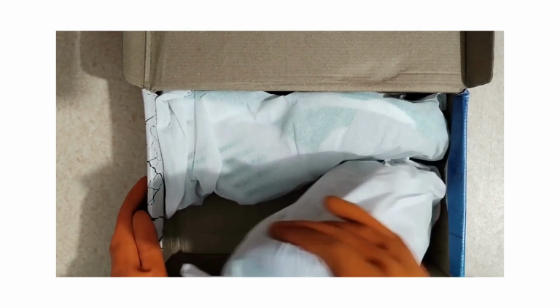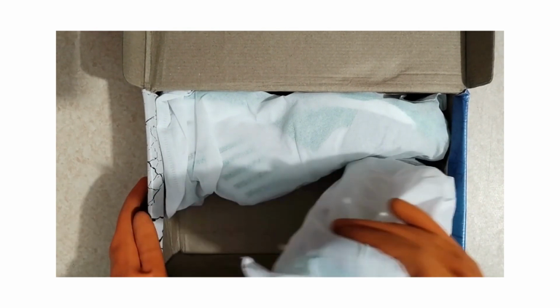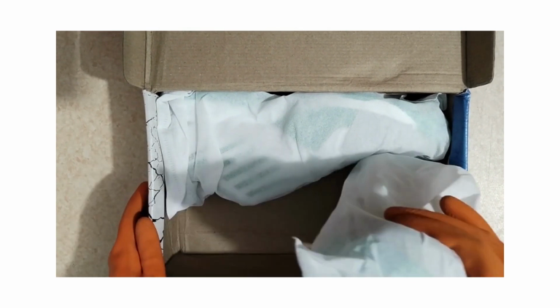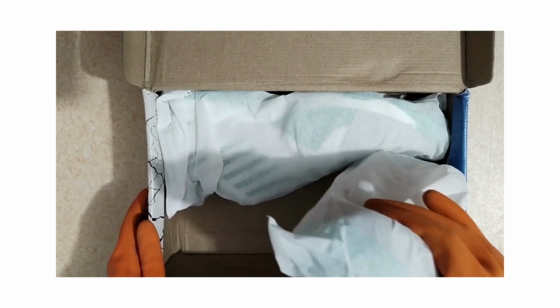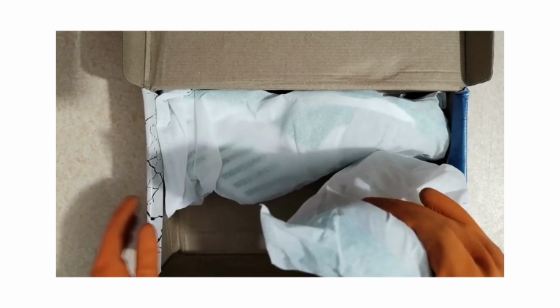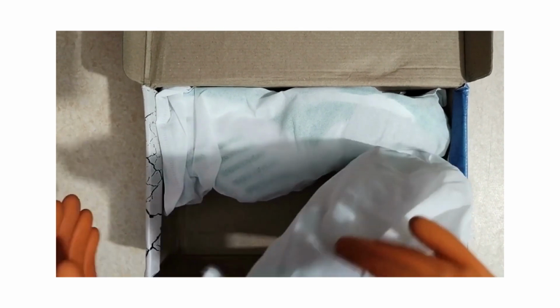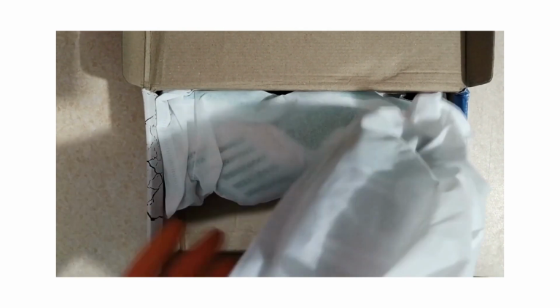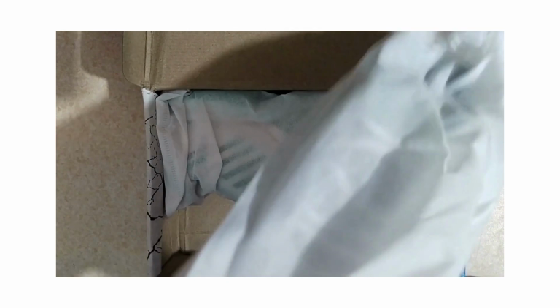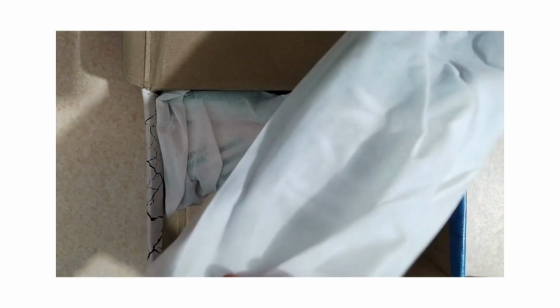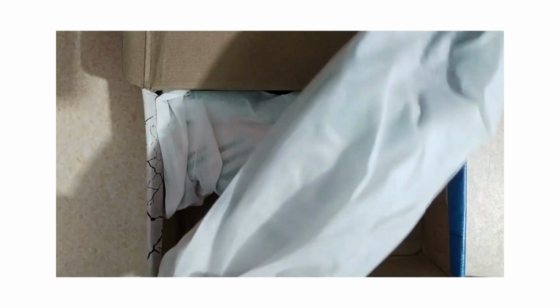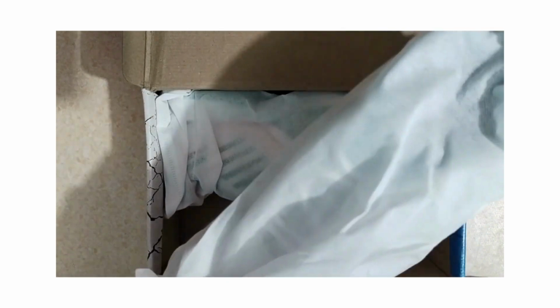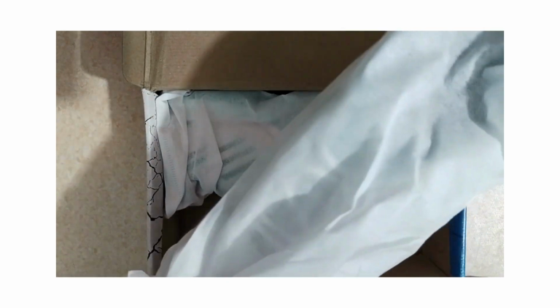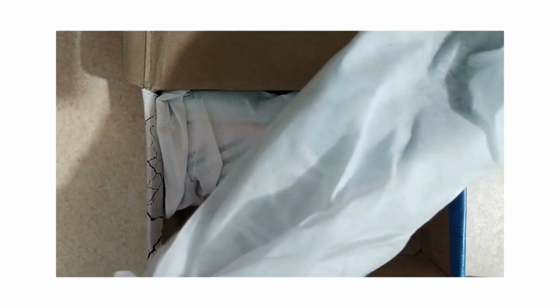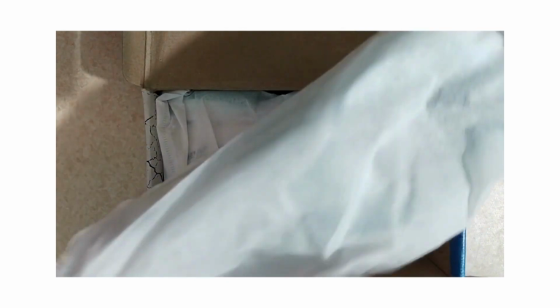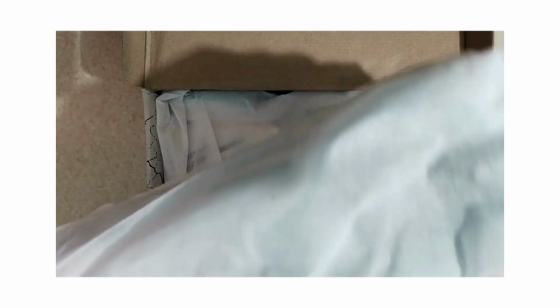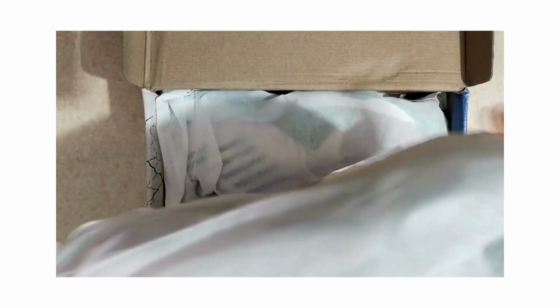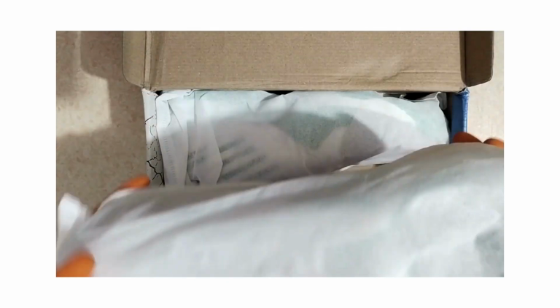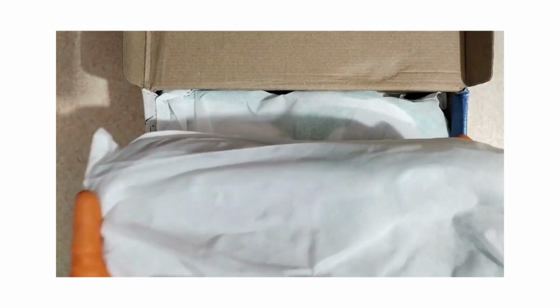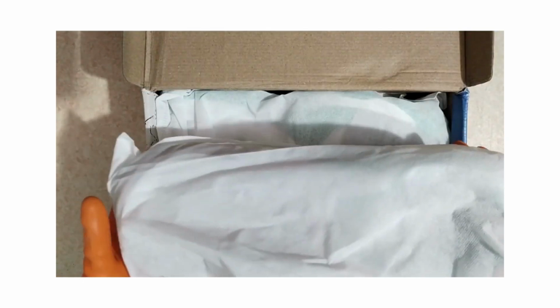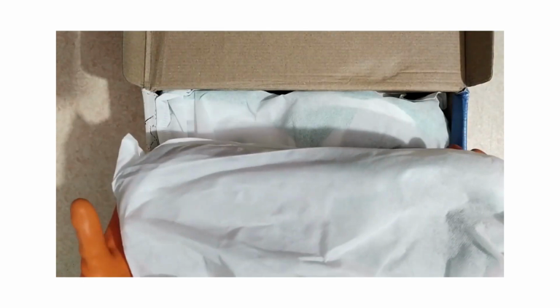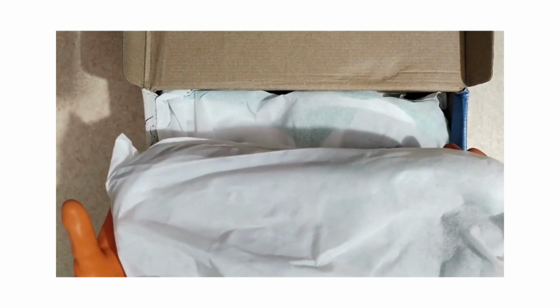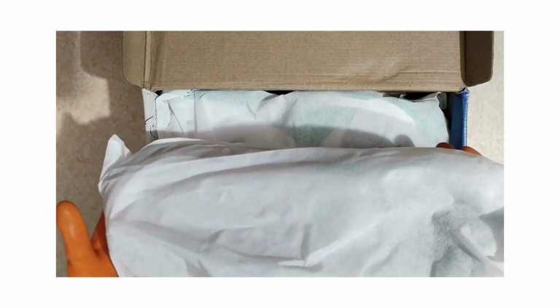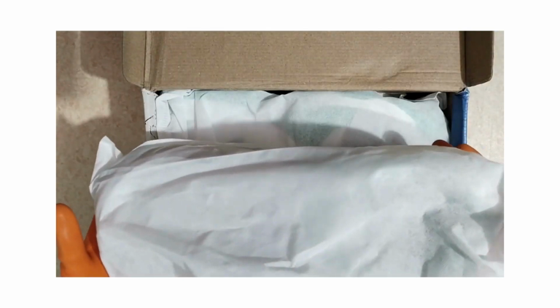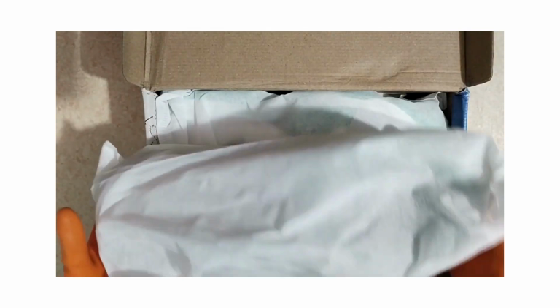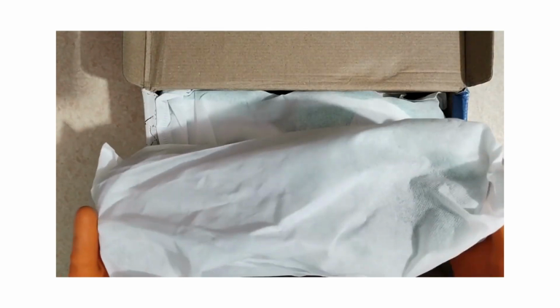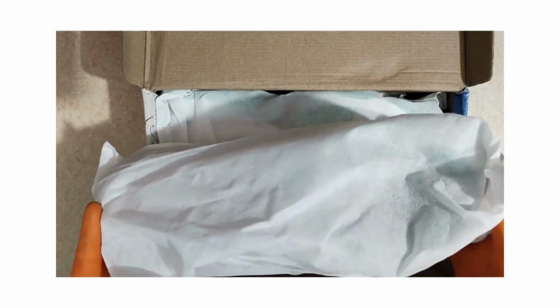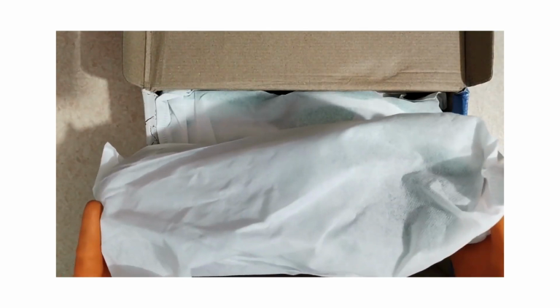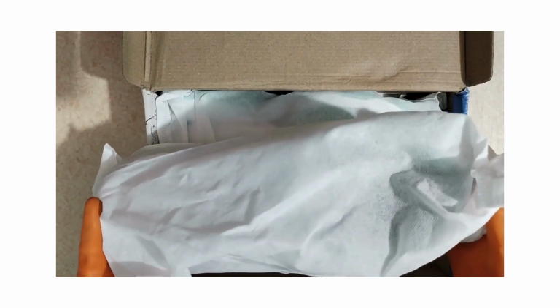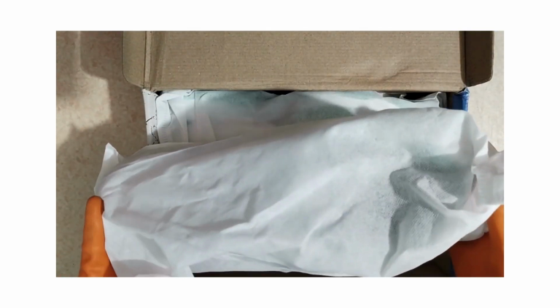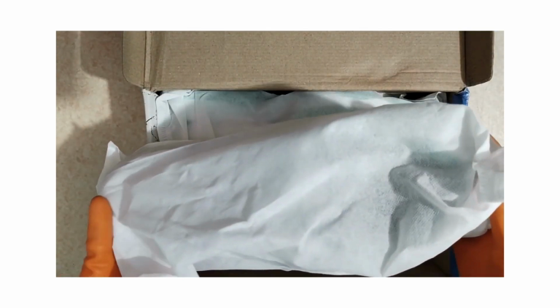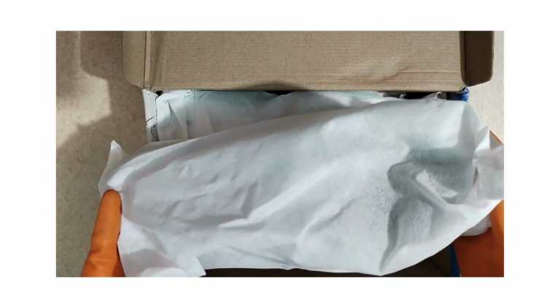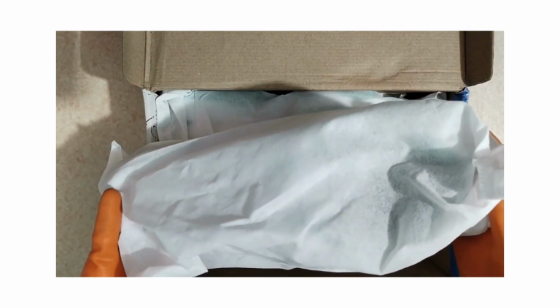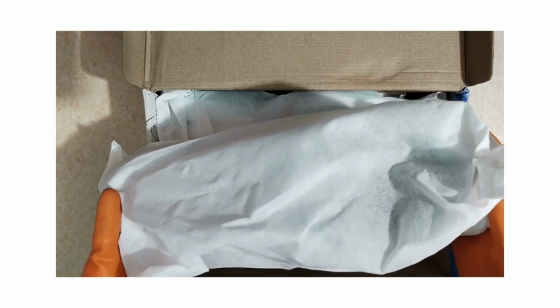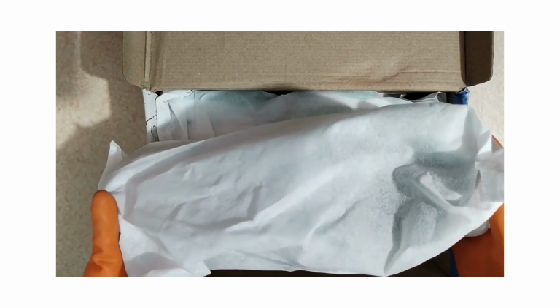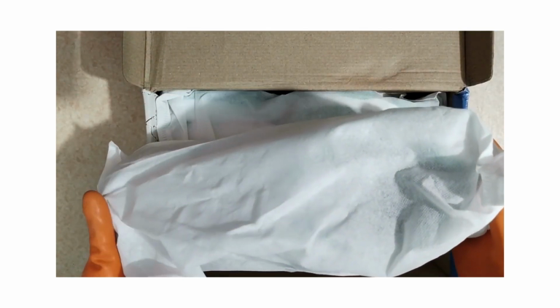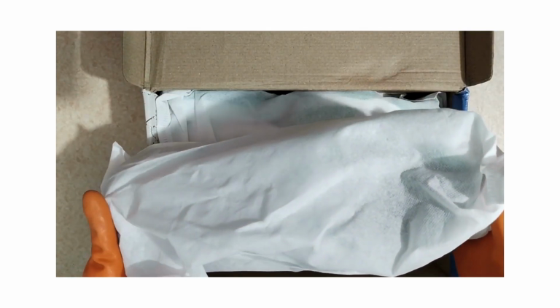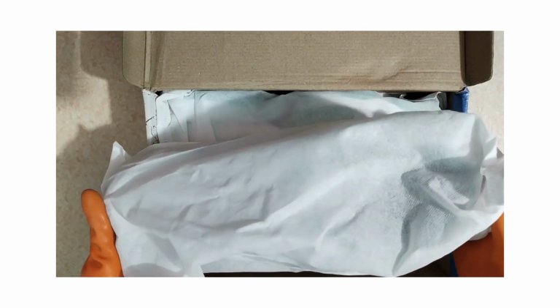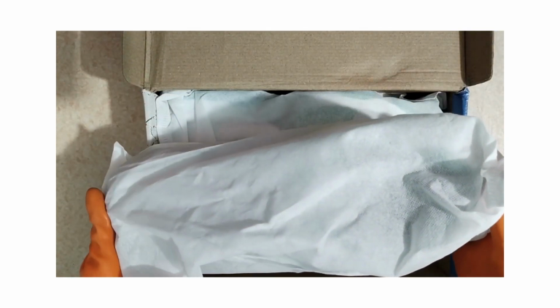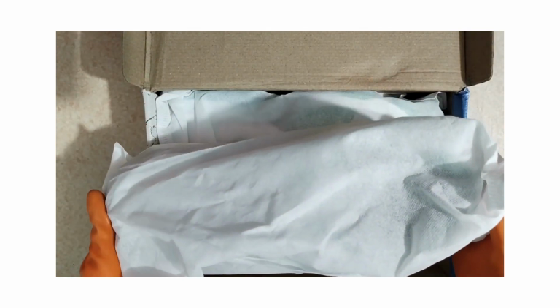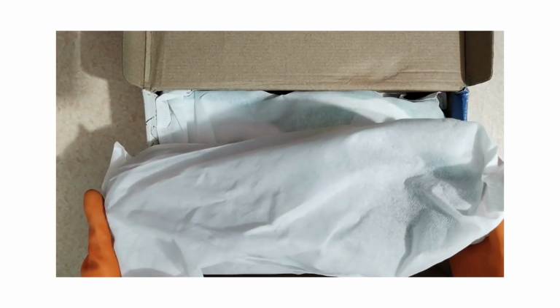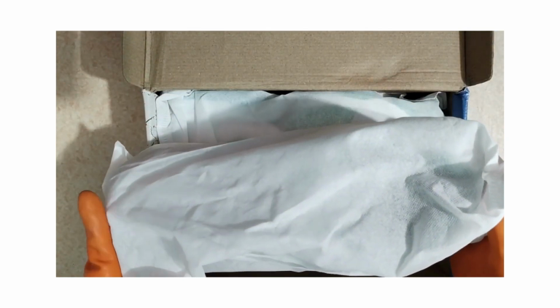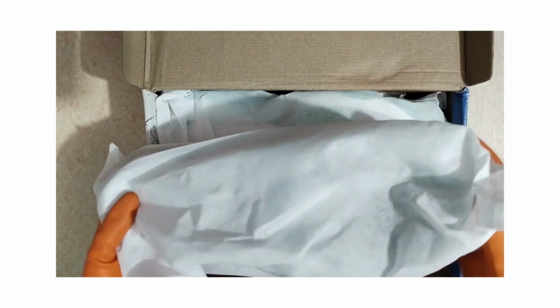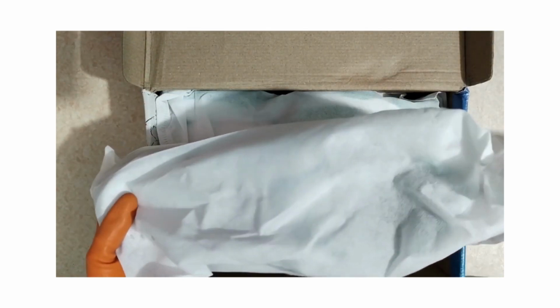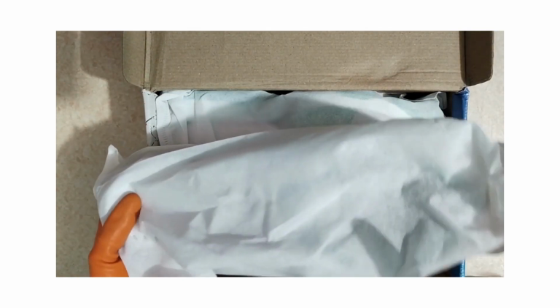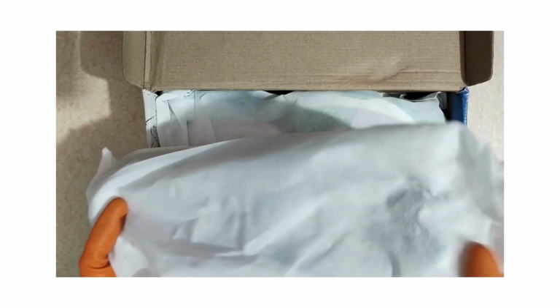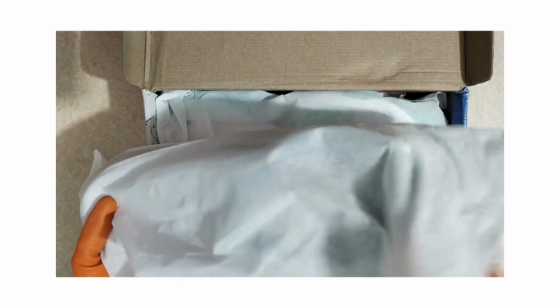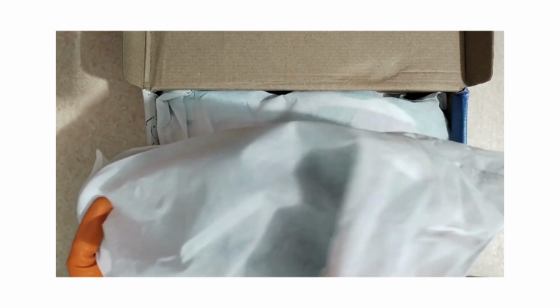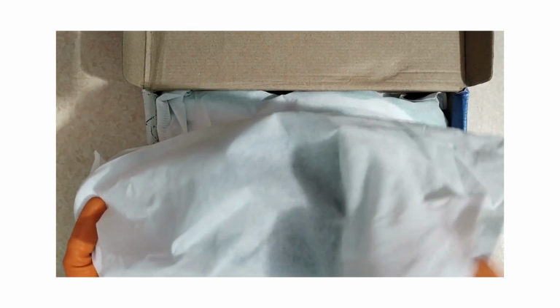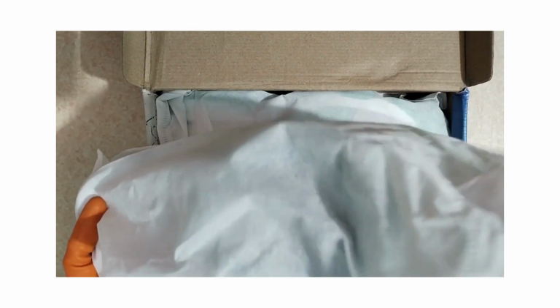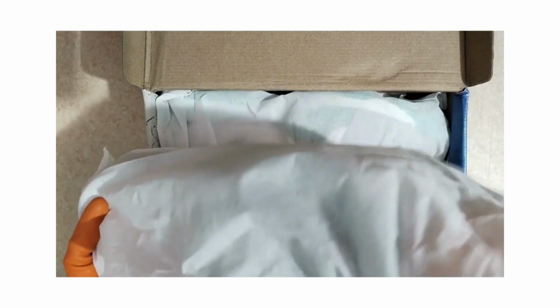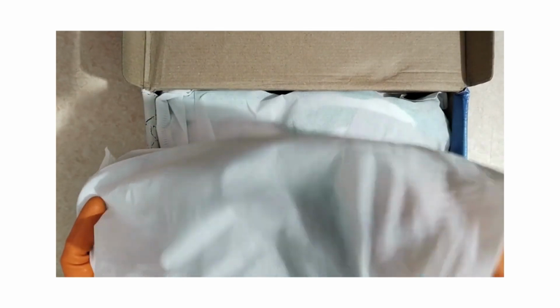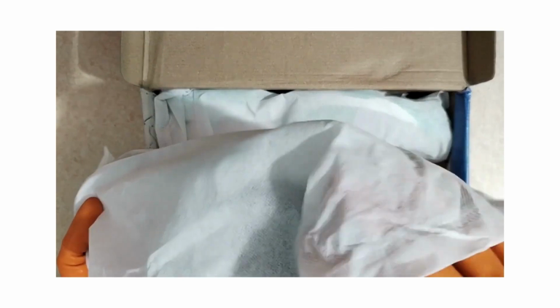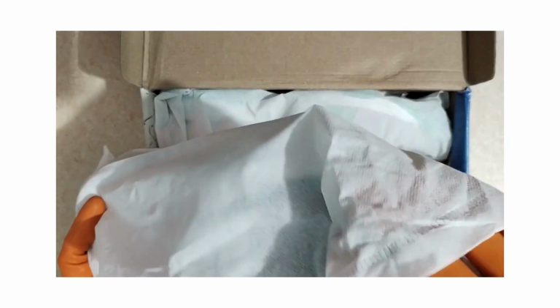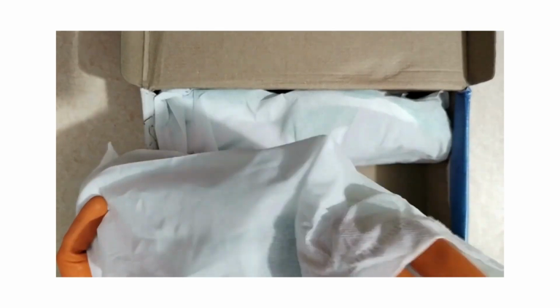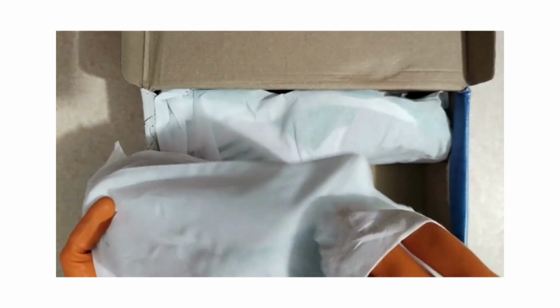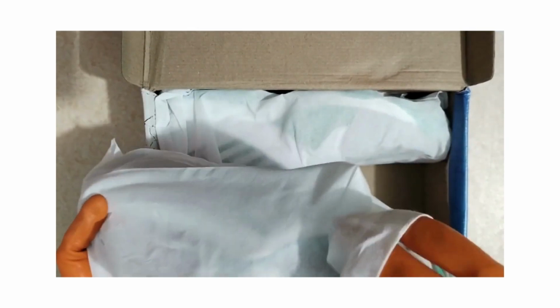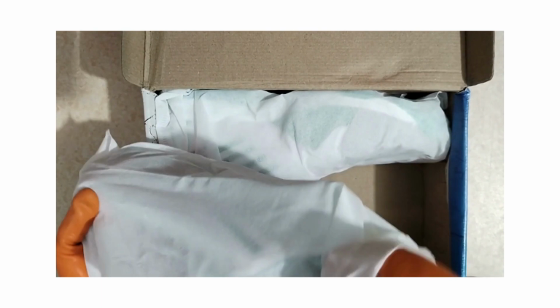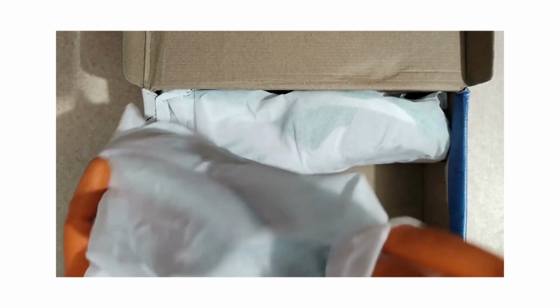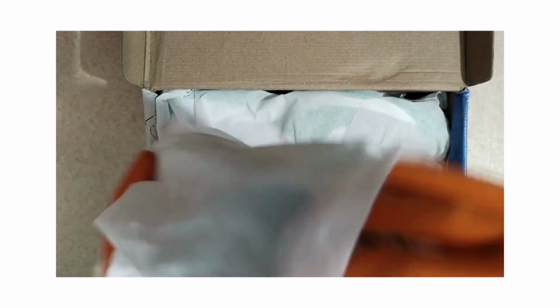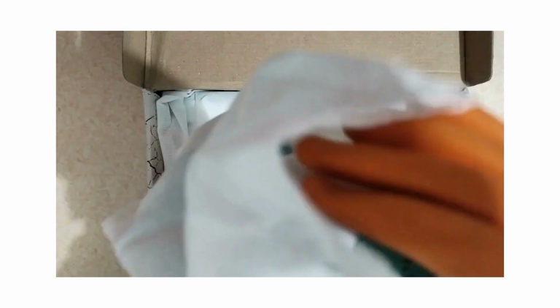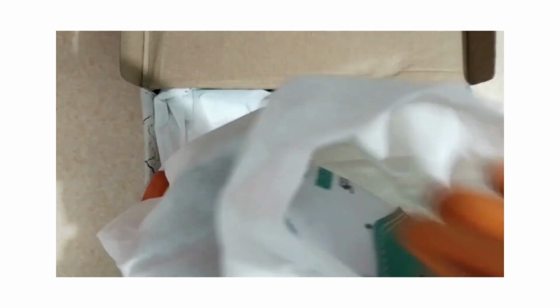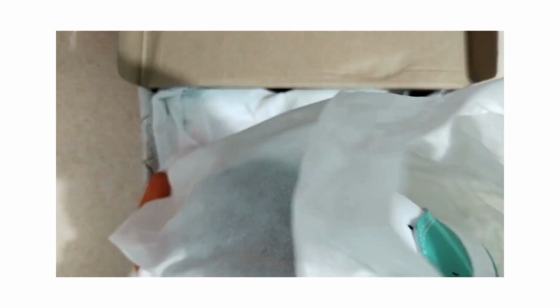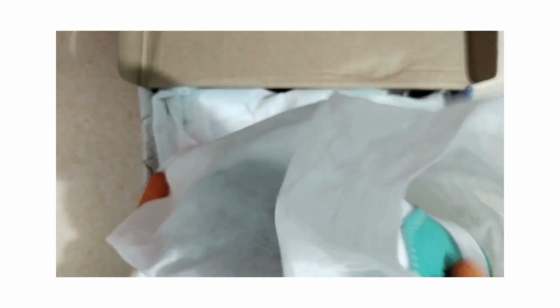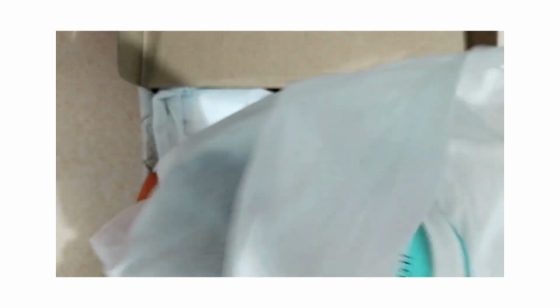This is a cricket shoebox. The company name is AS Sports. Let's see what's inside the box.